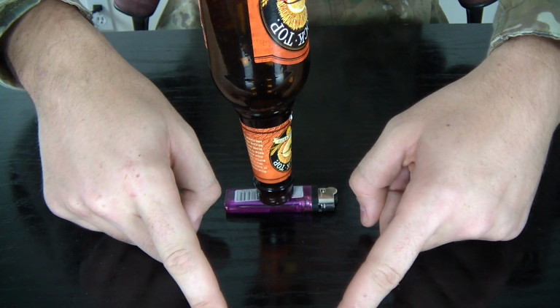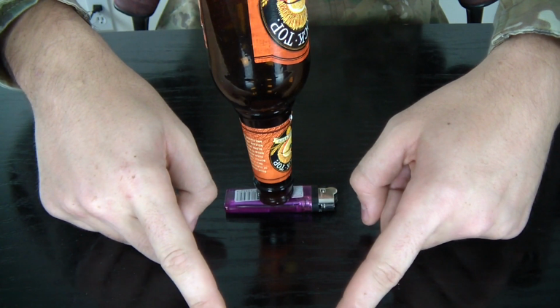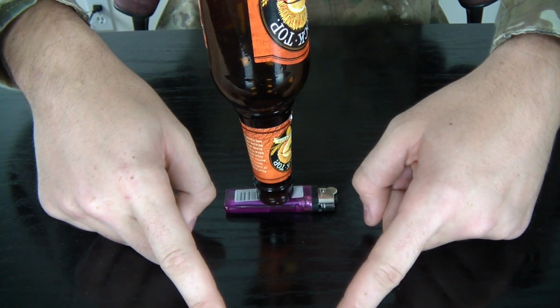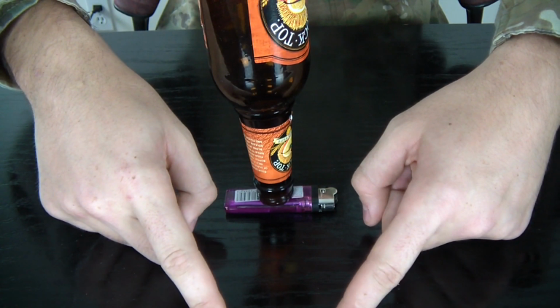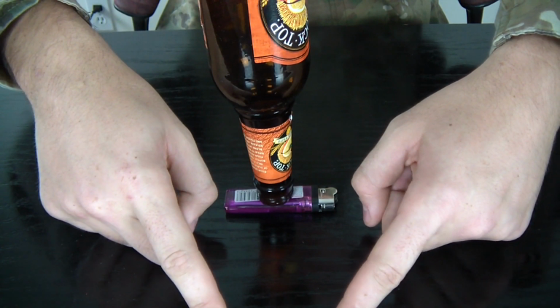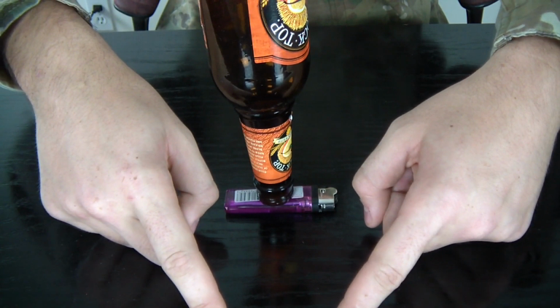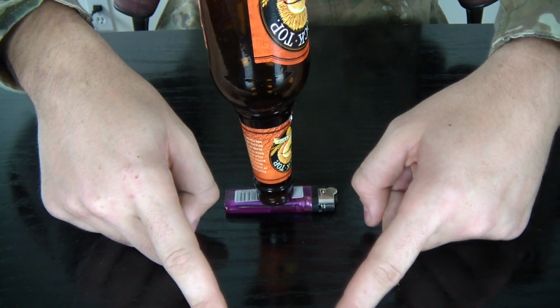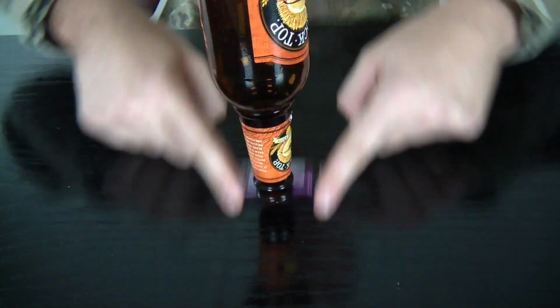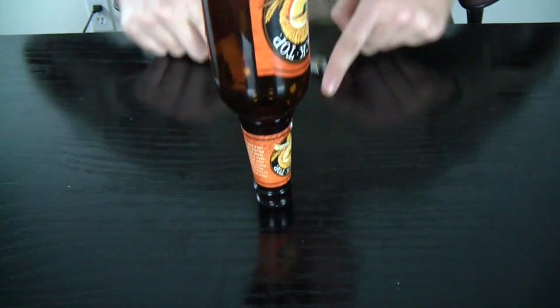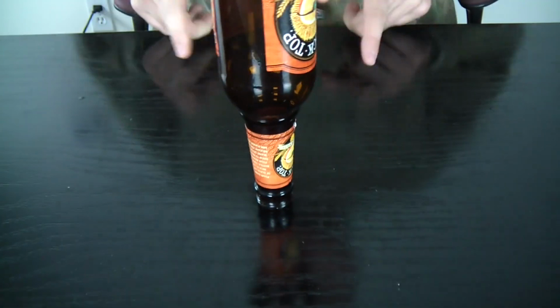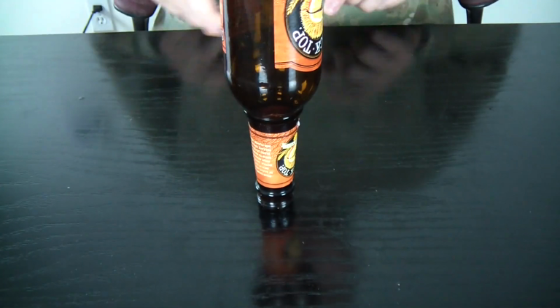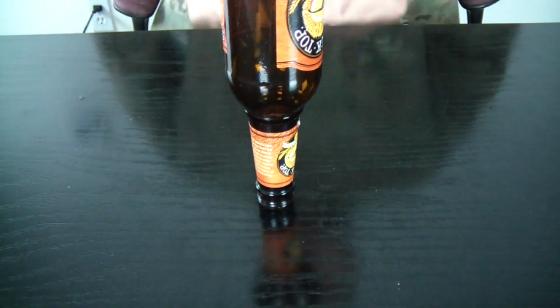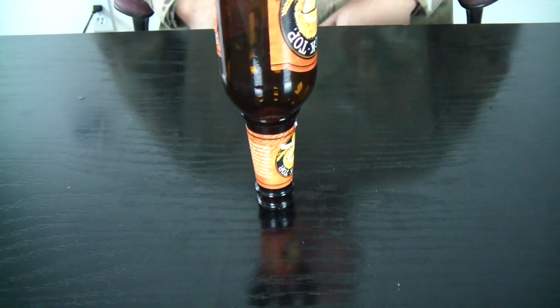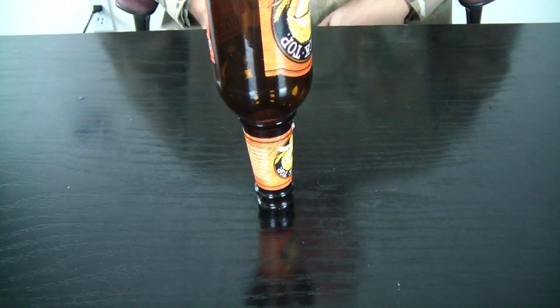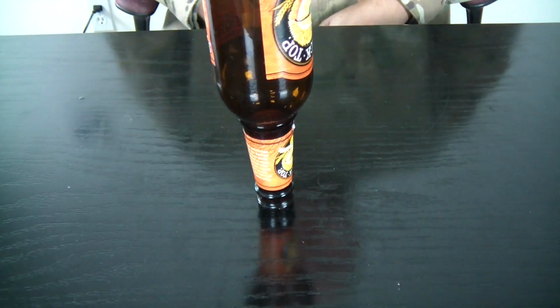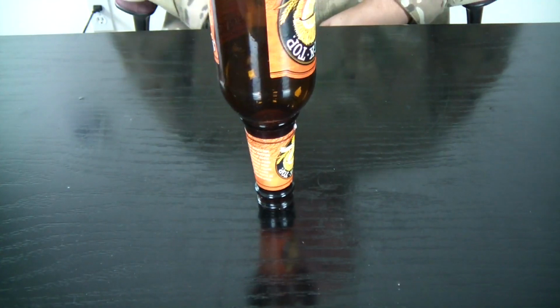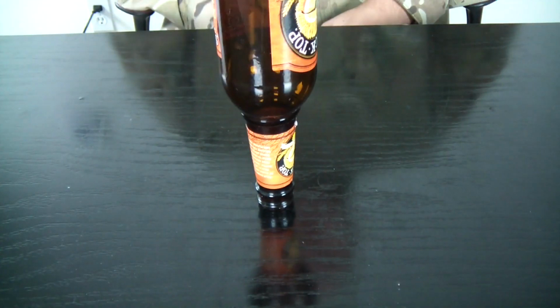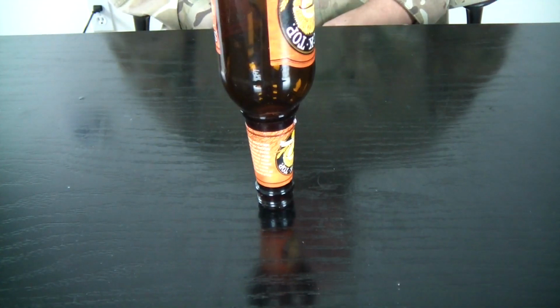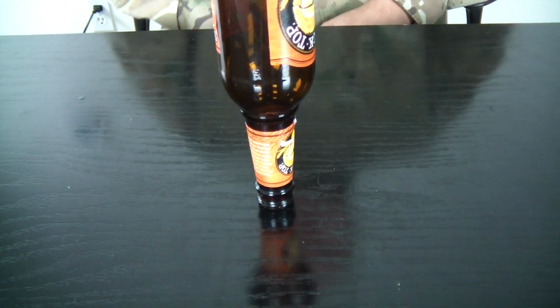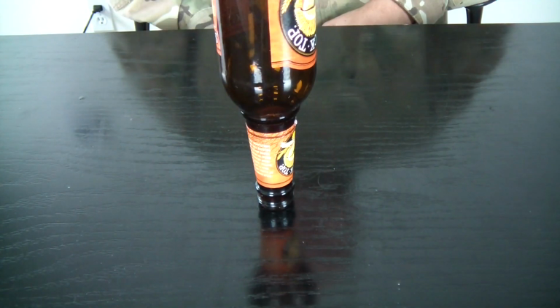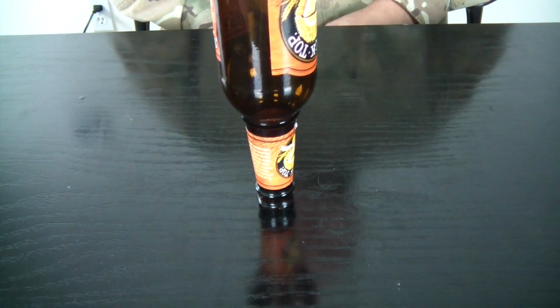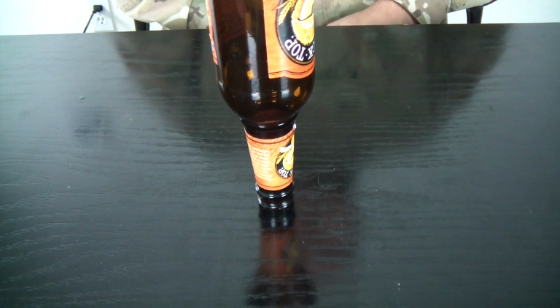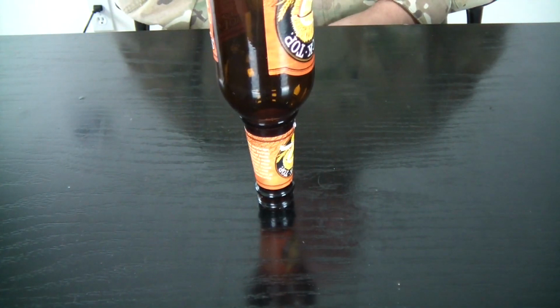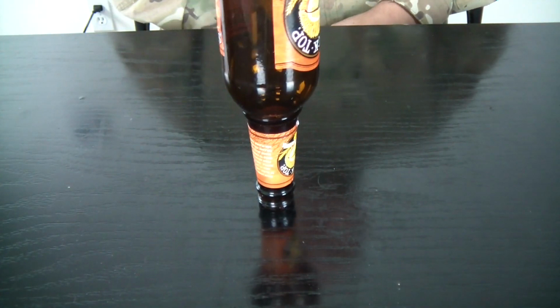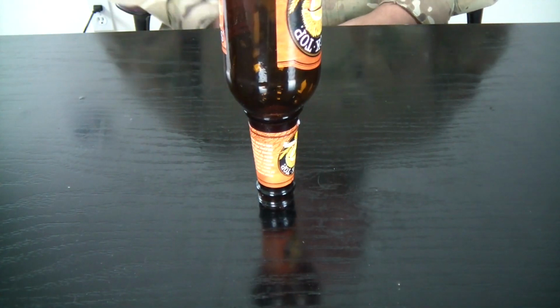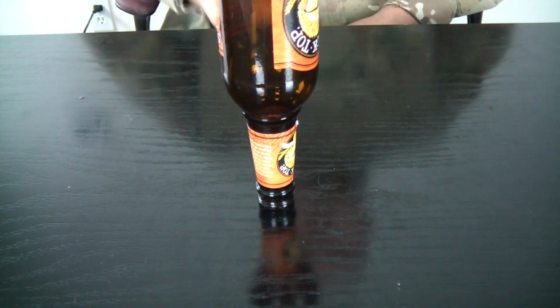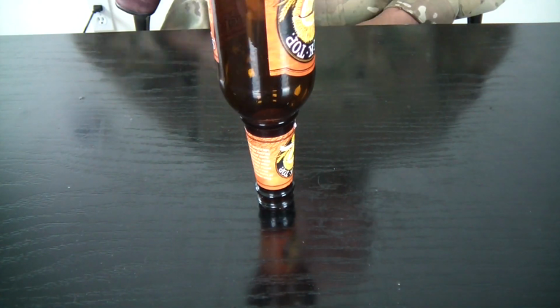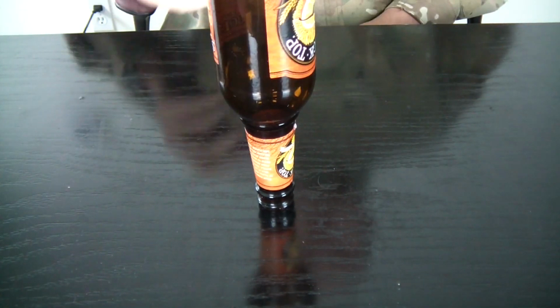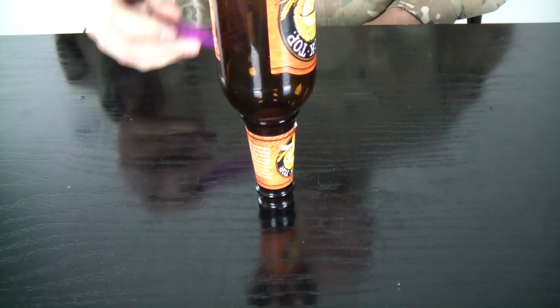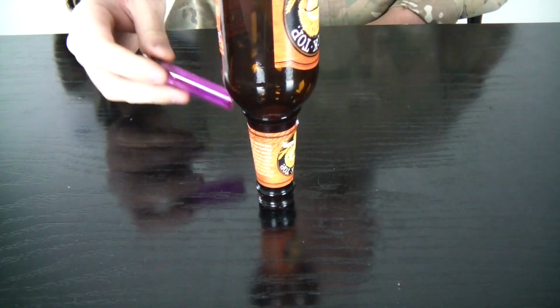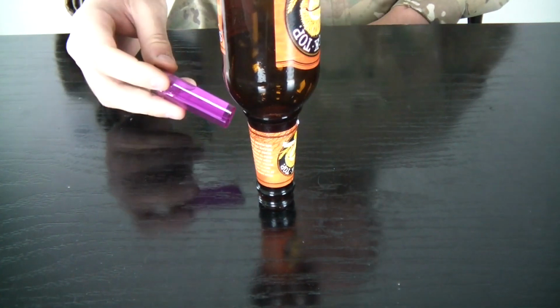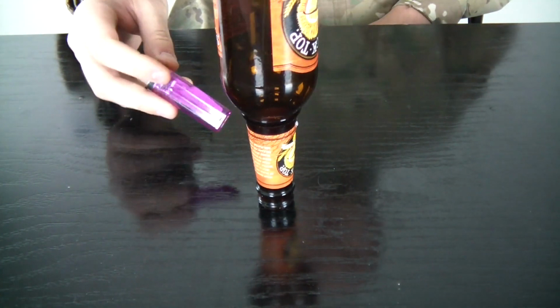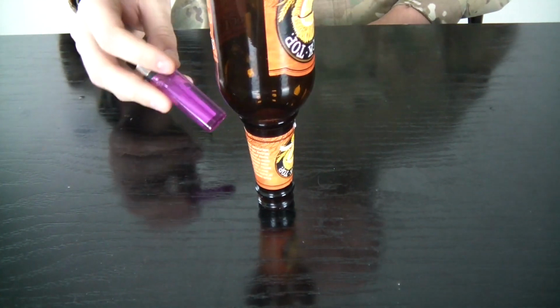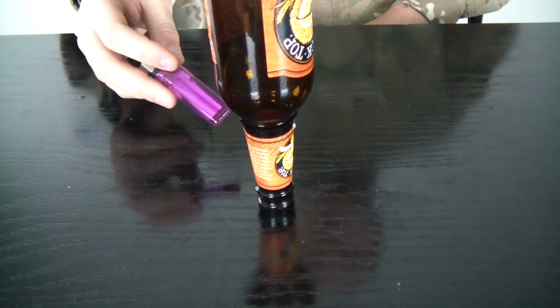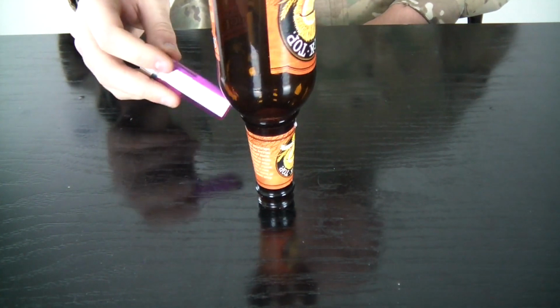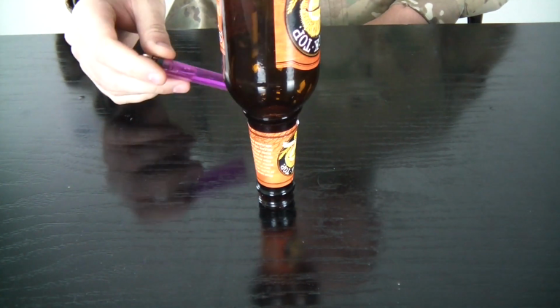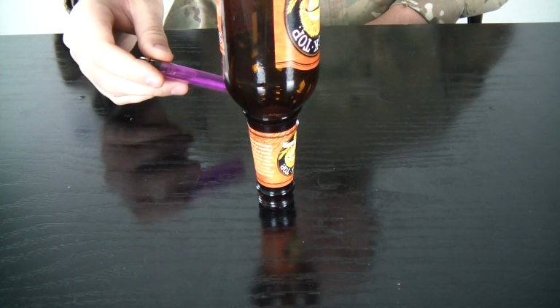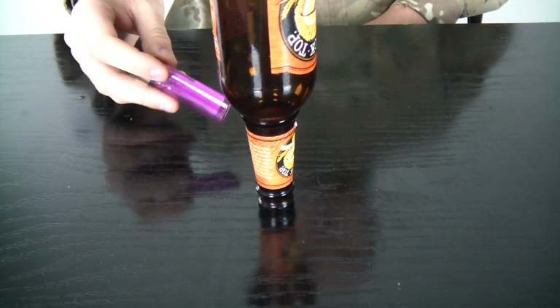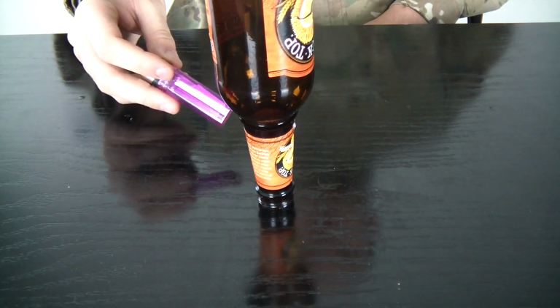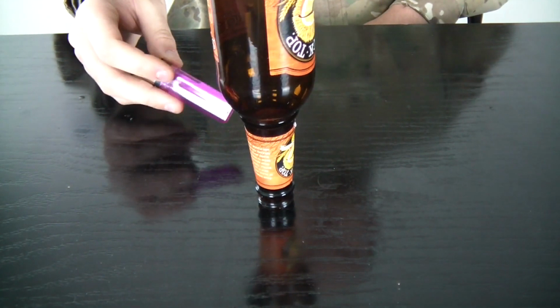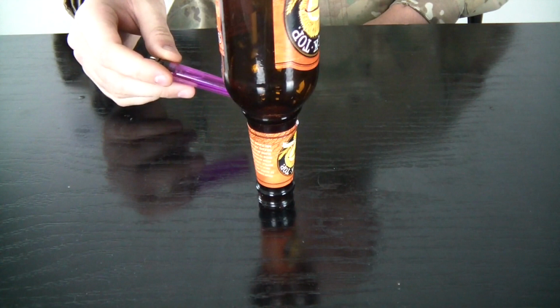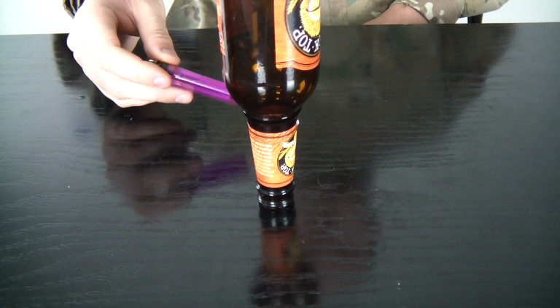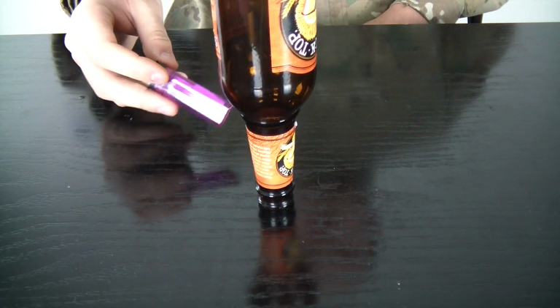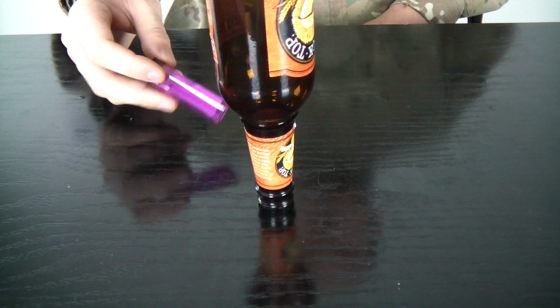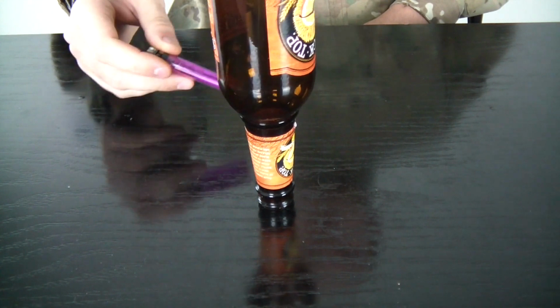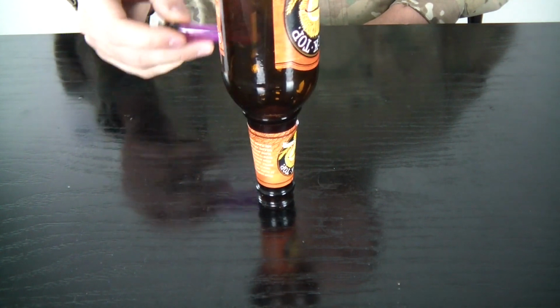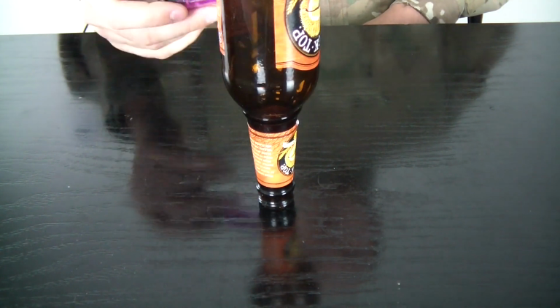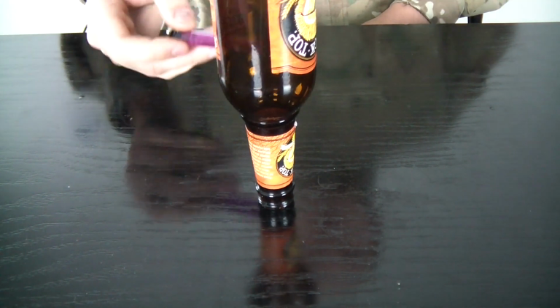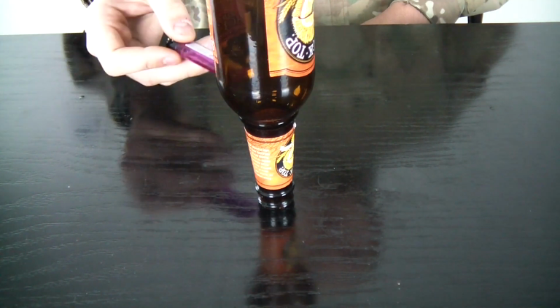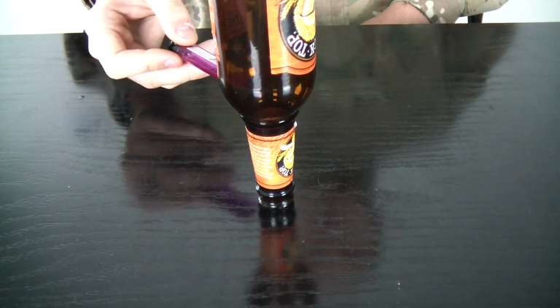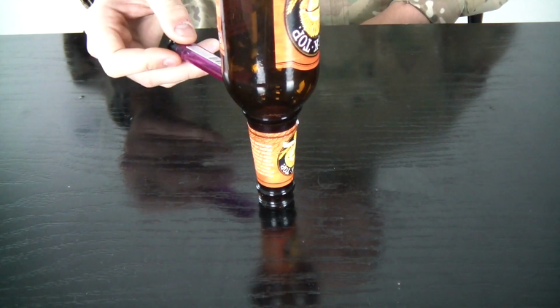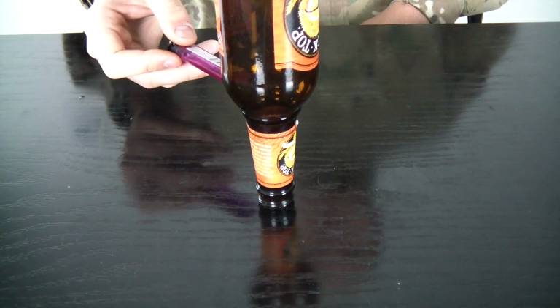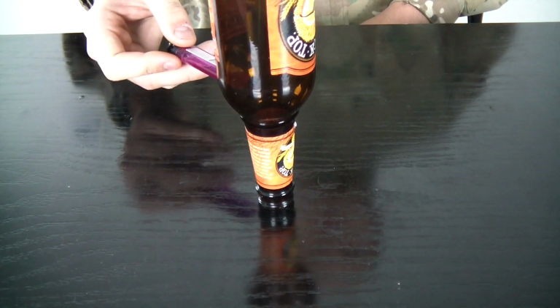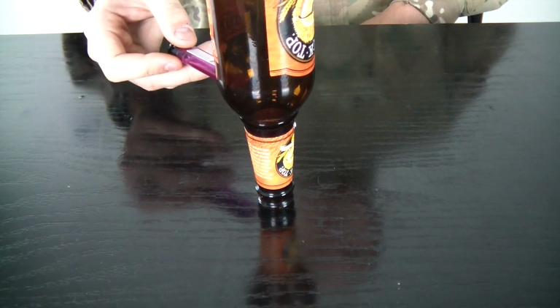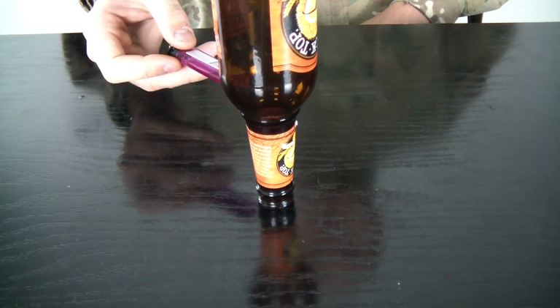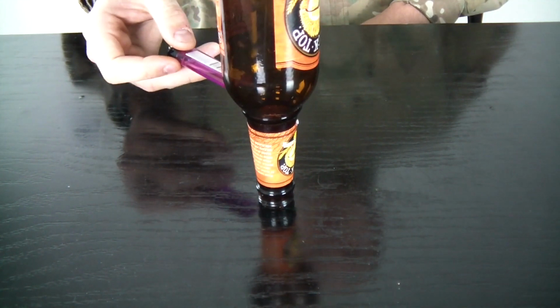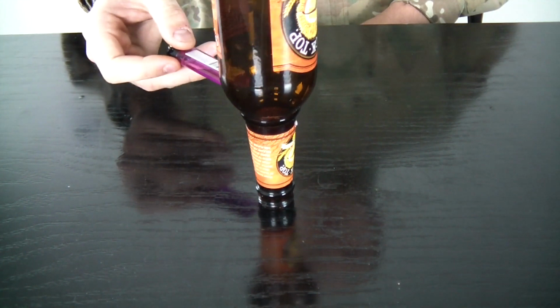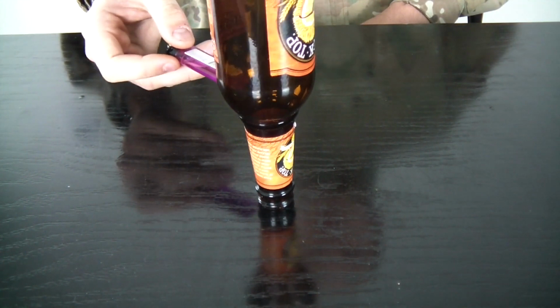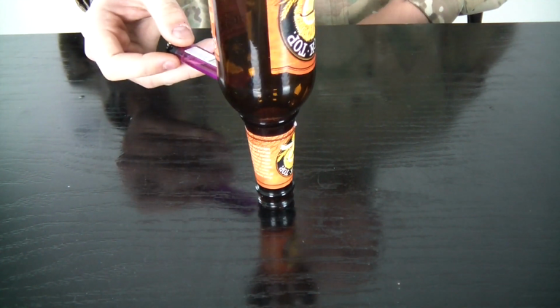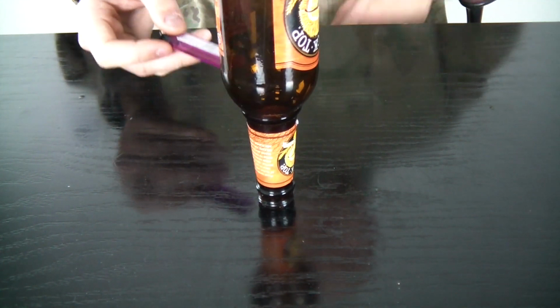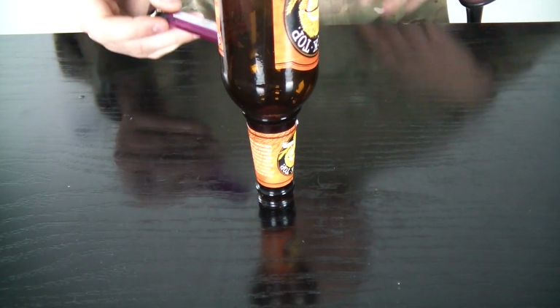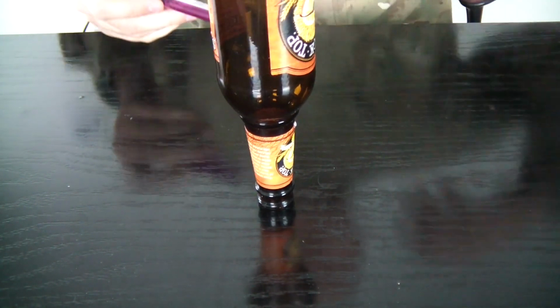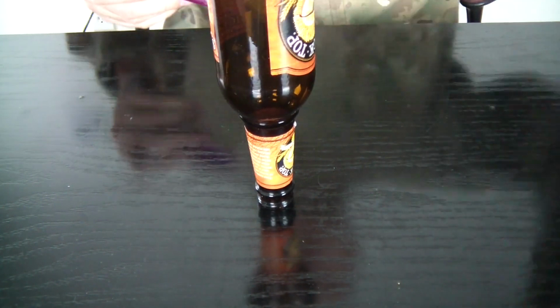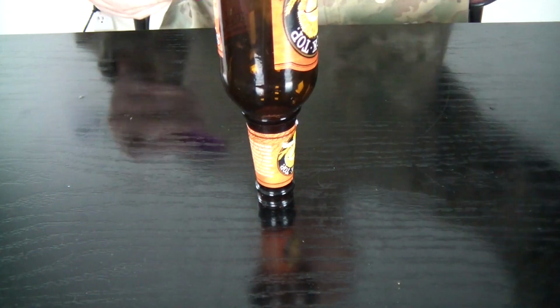One, two, three, go. You see? You took the lighter out and the bottle didn't fall.